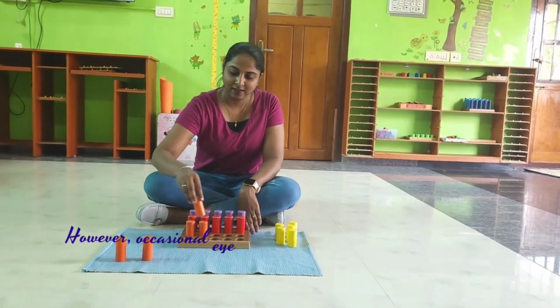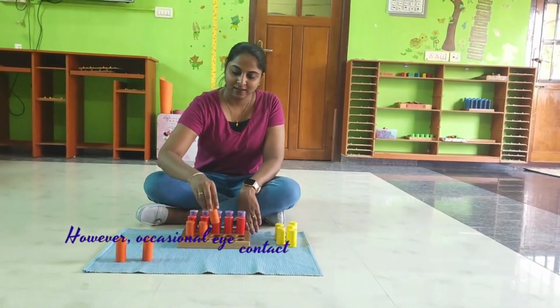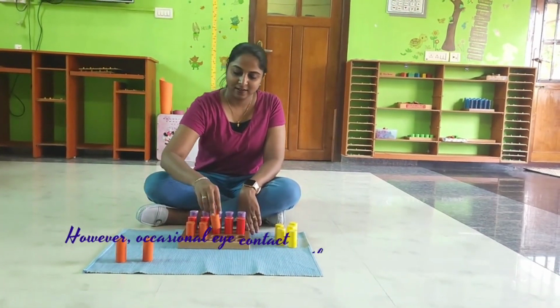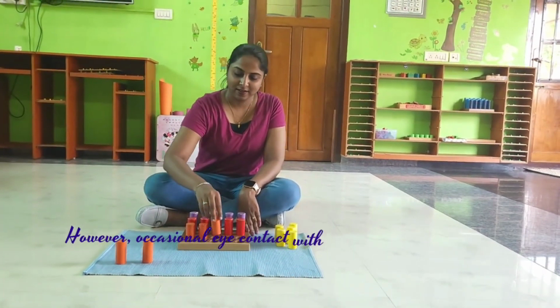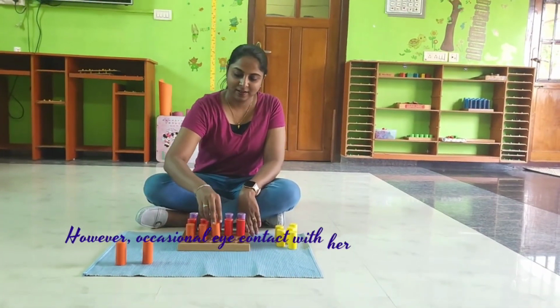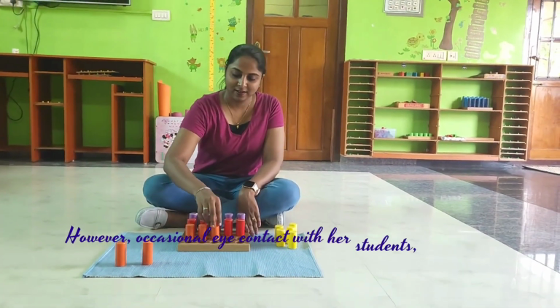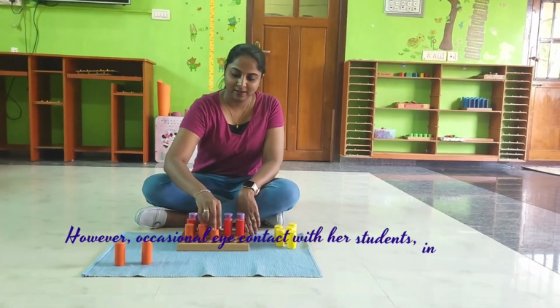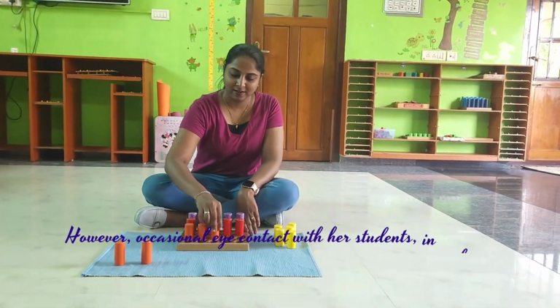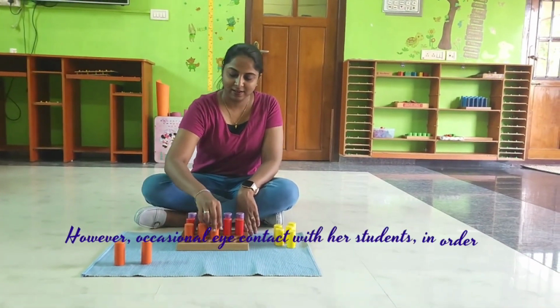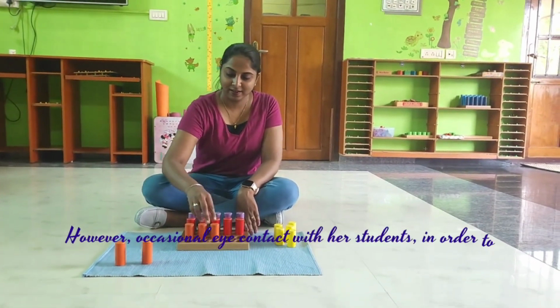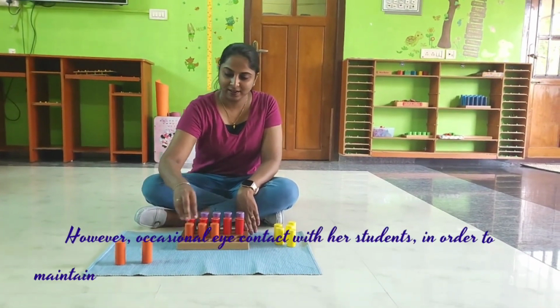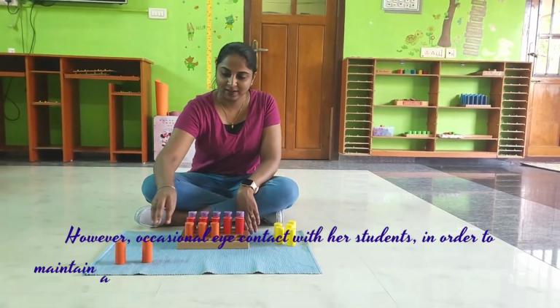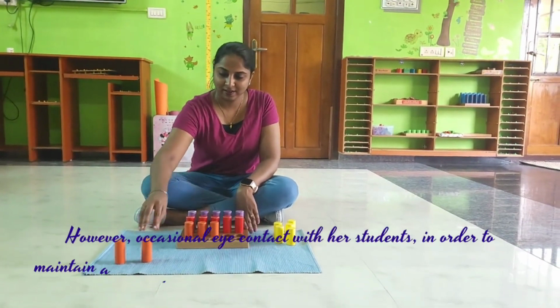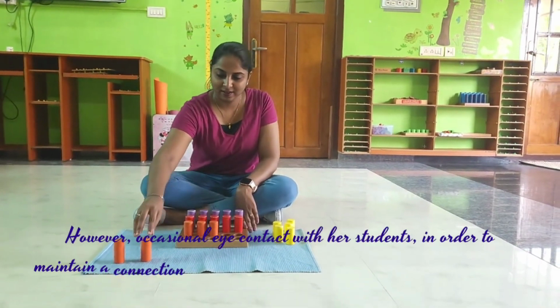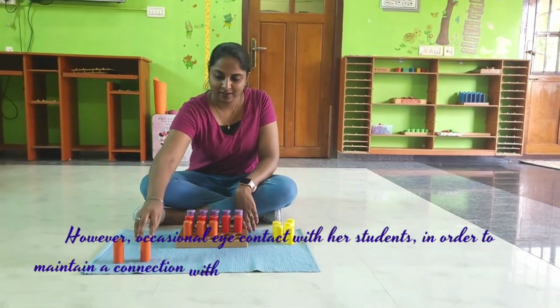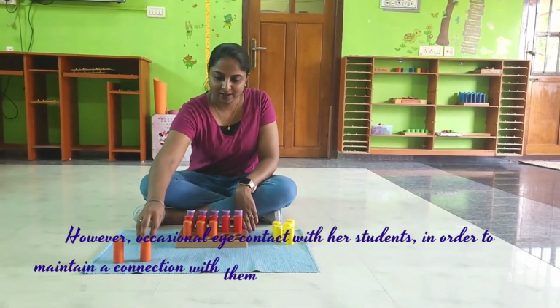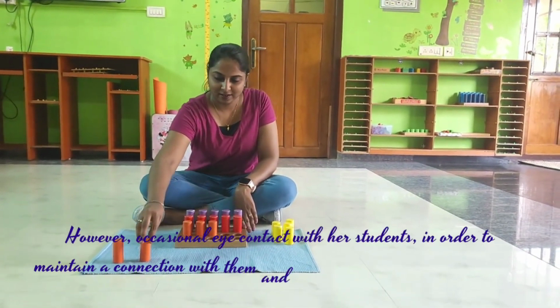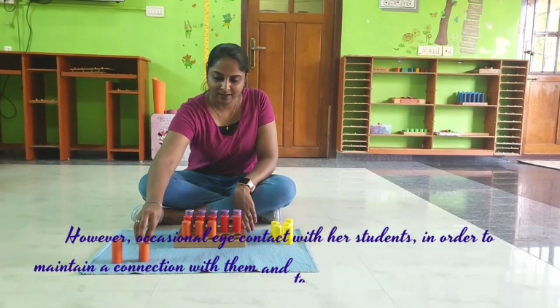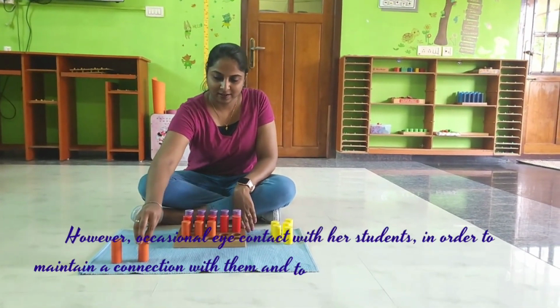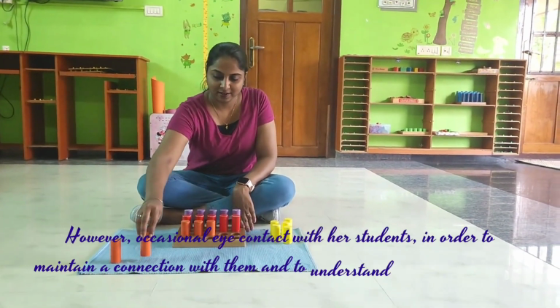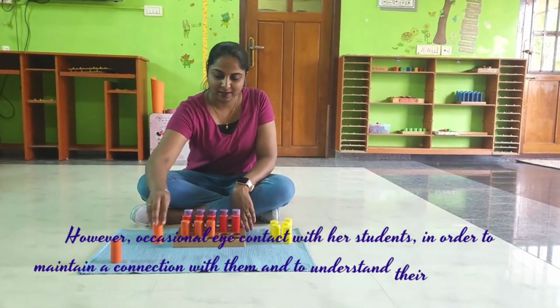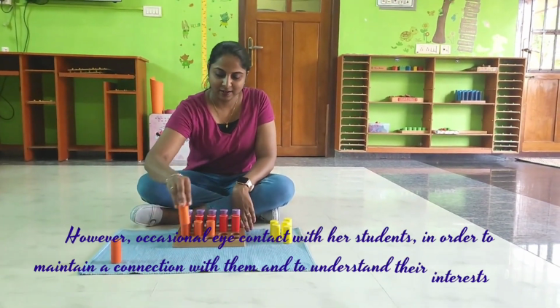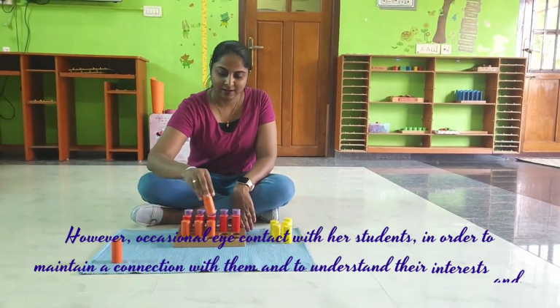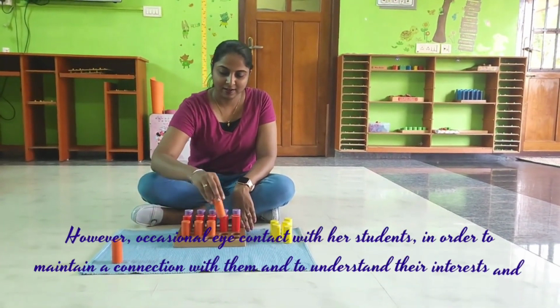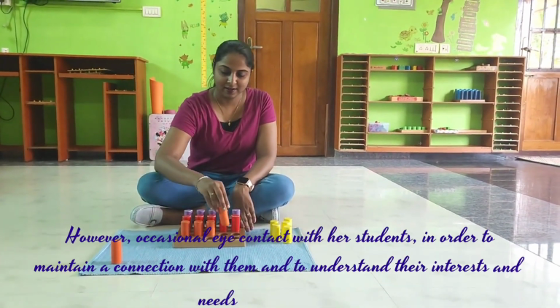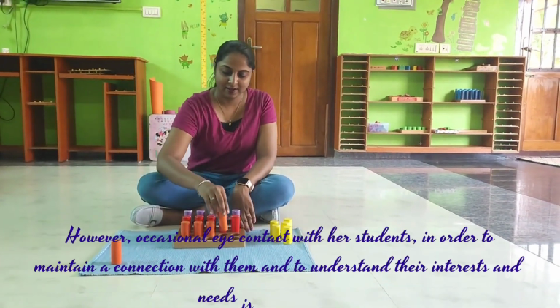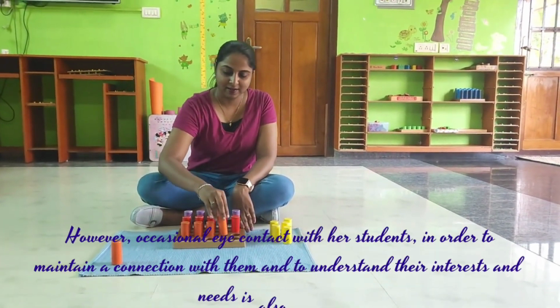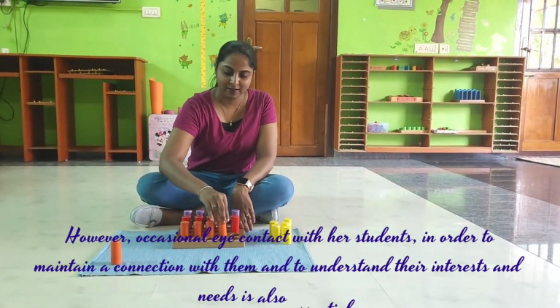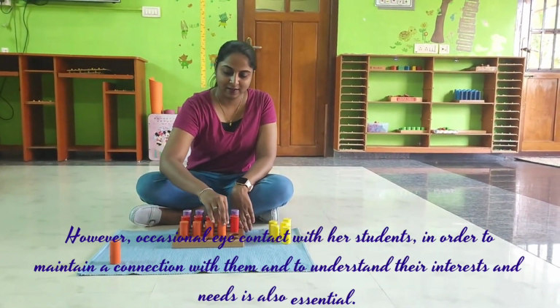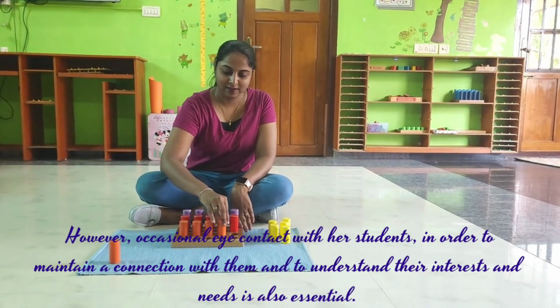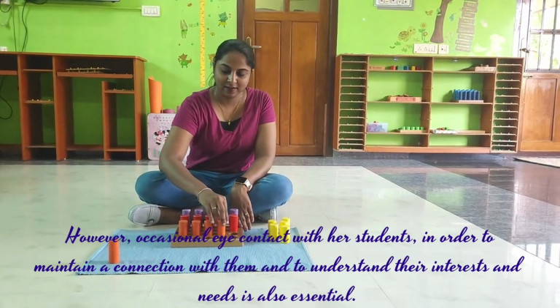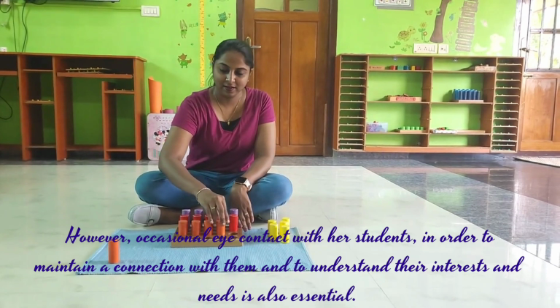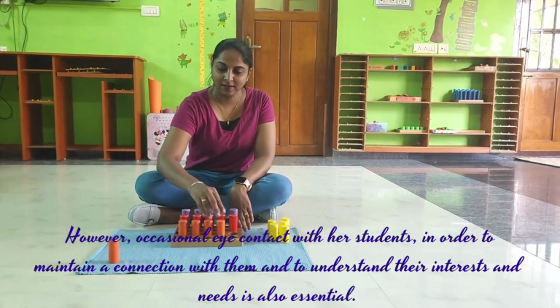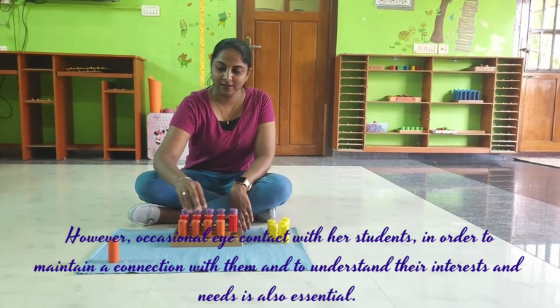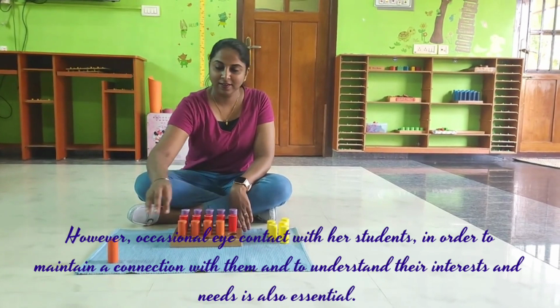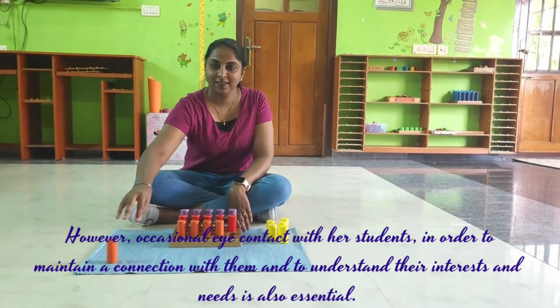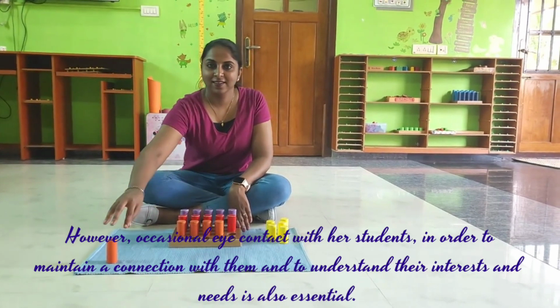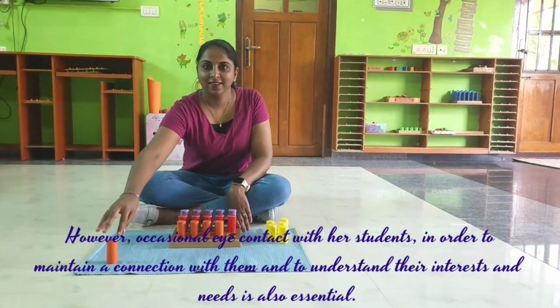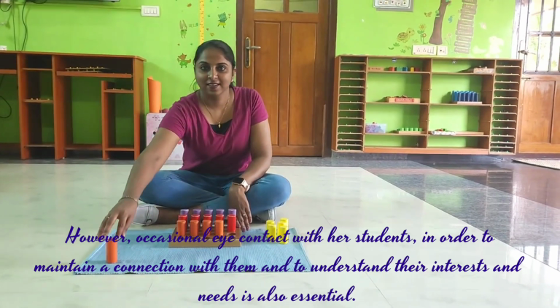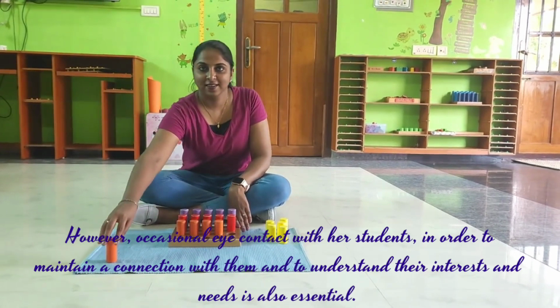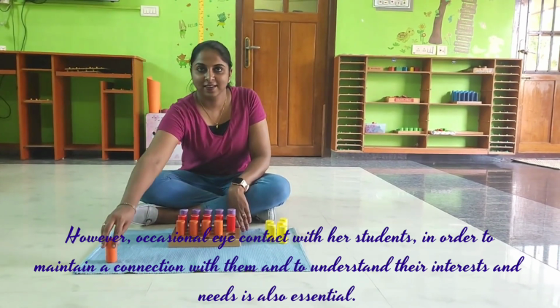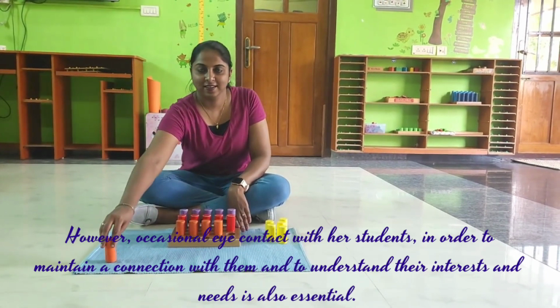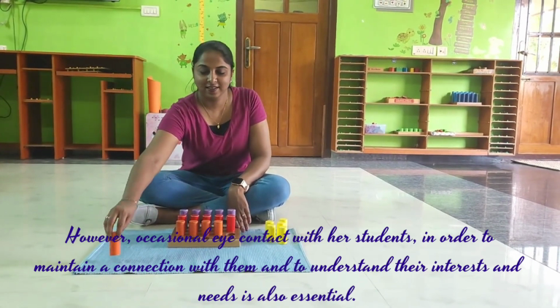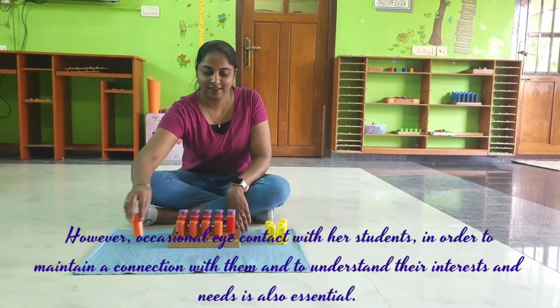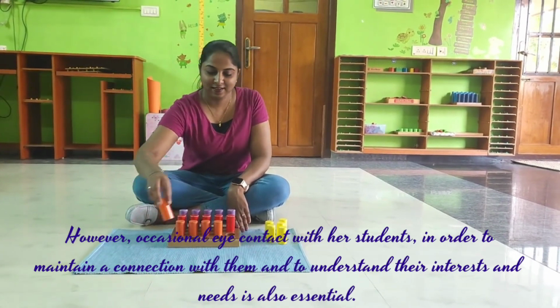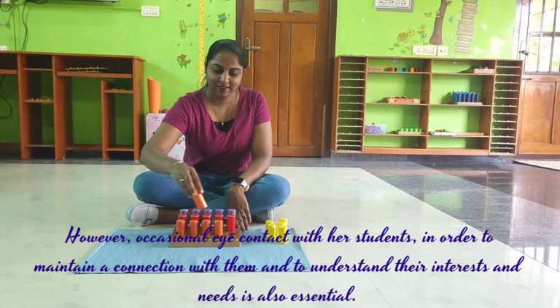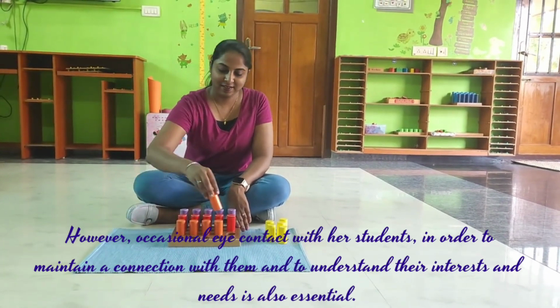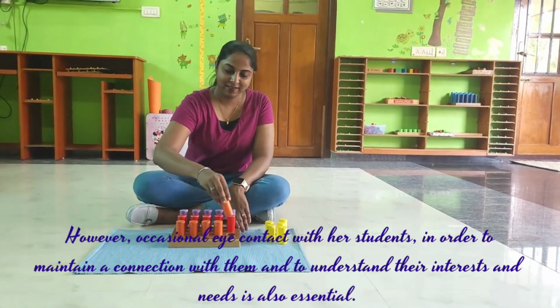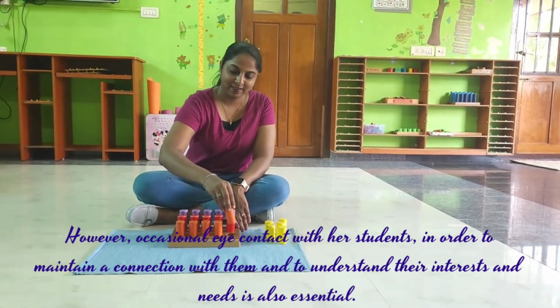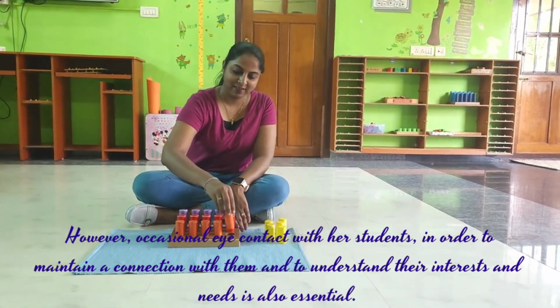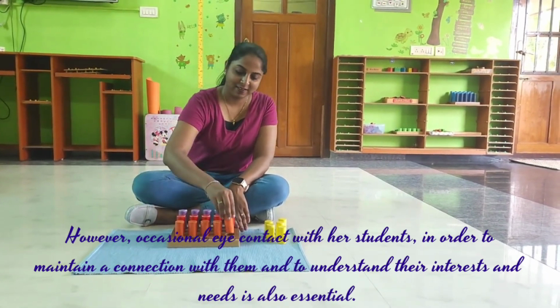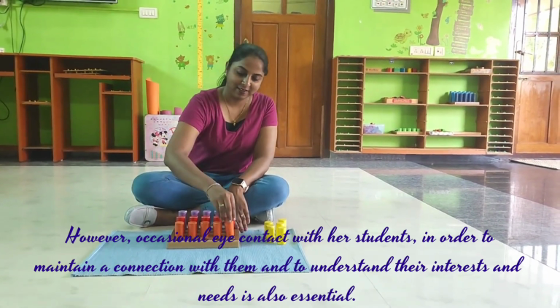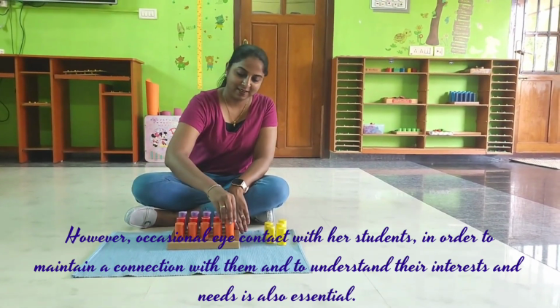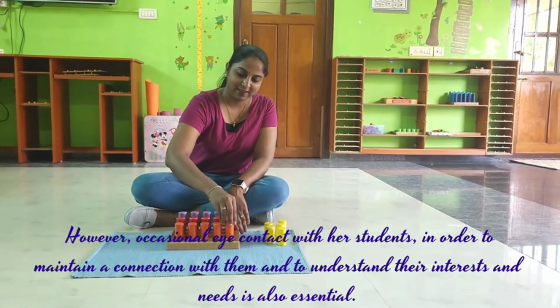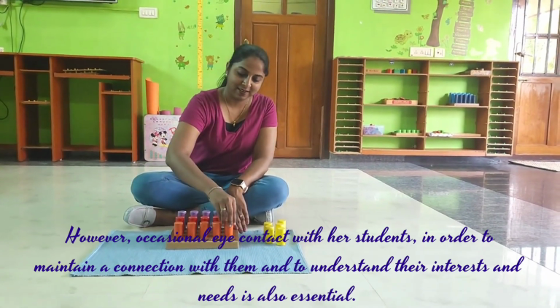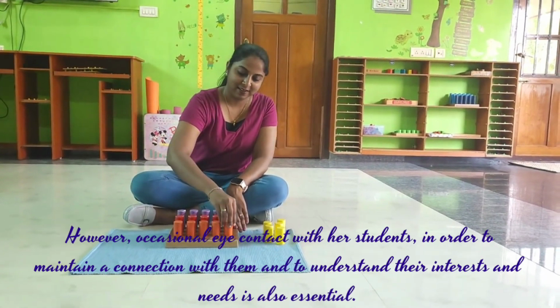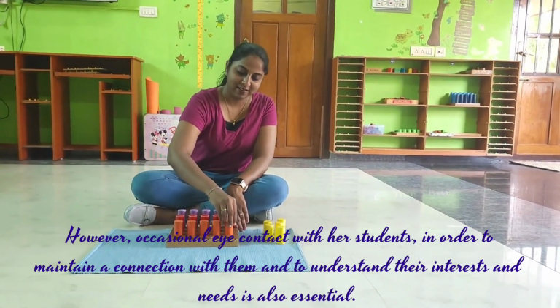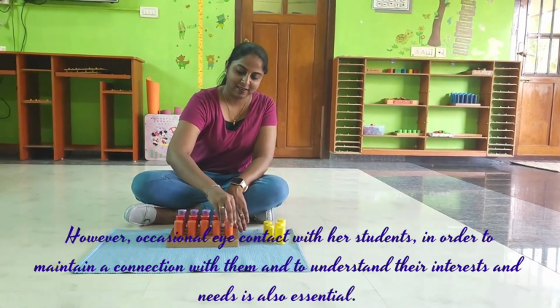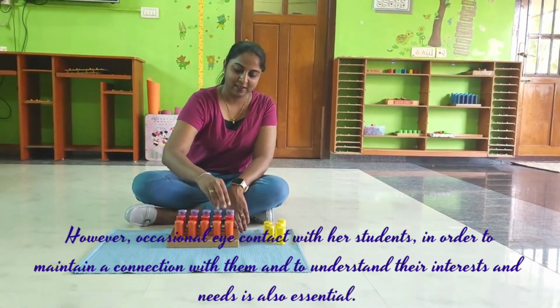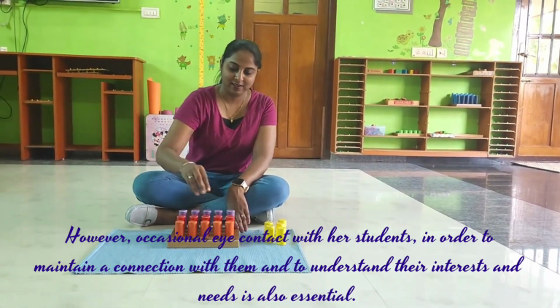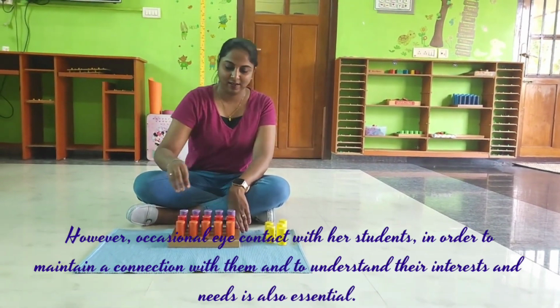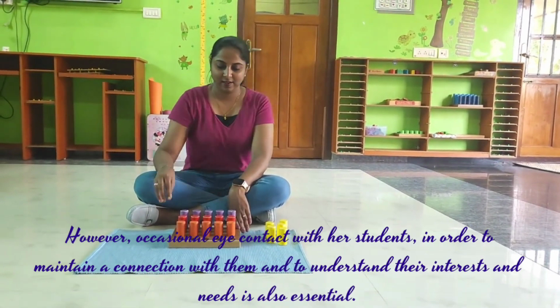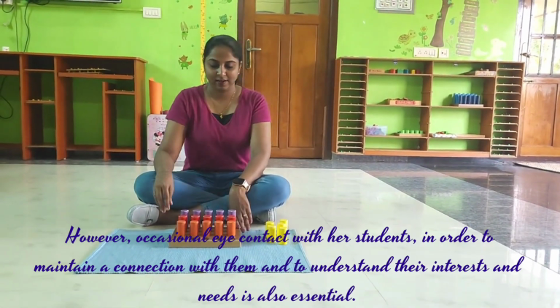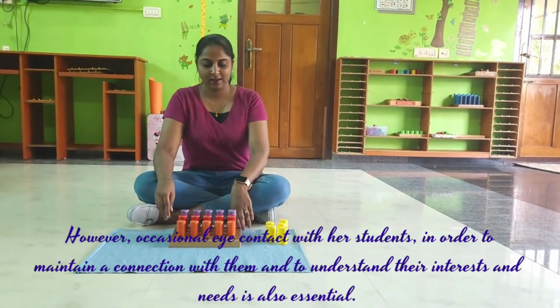However, occasional eye contact with students is also essential, in order to maintain a connection with them and to understand their interests and needs.